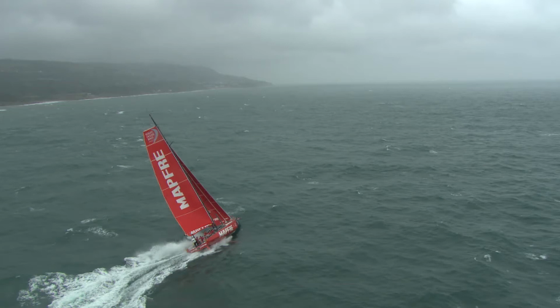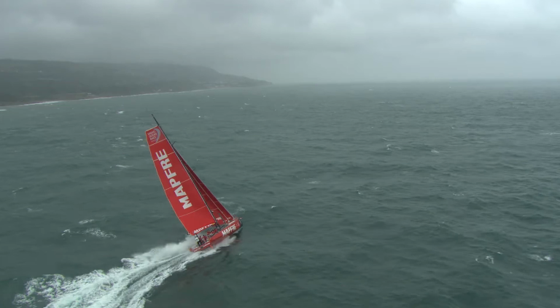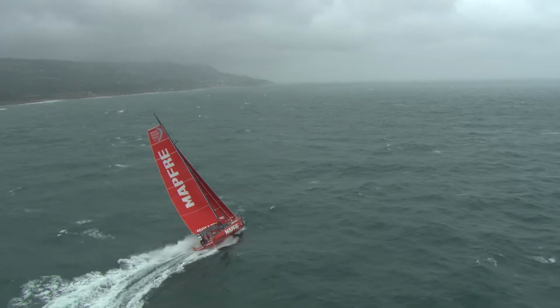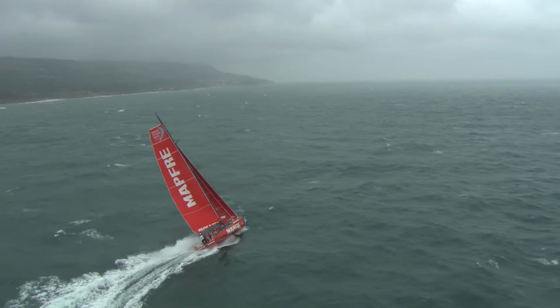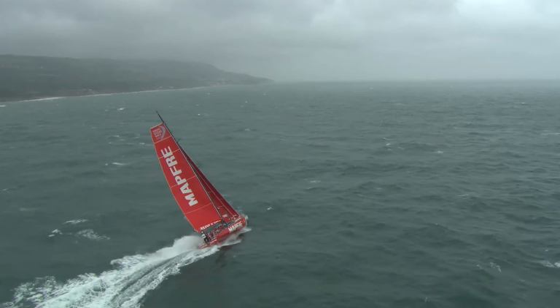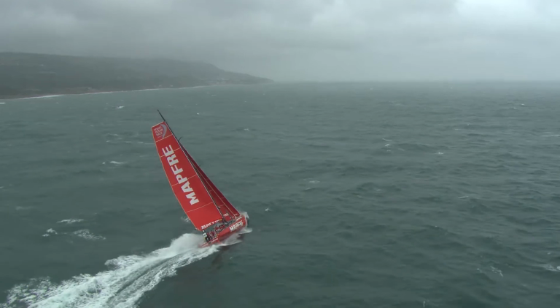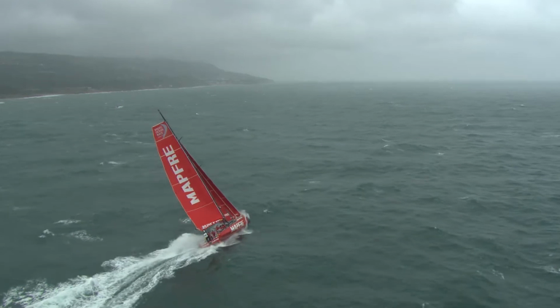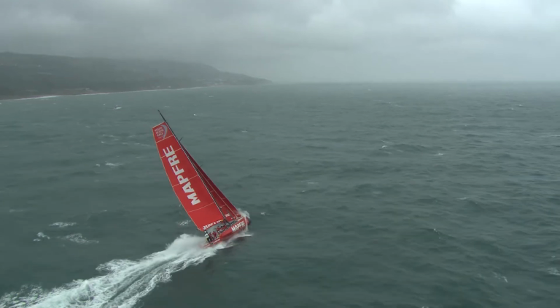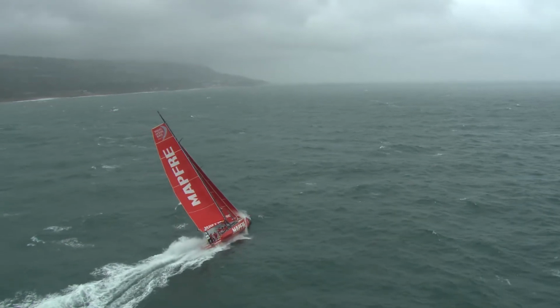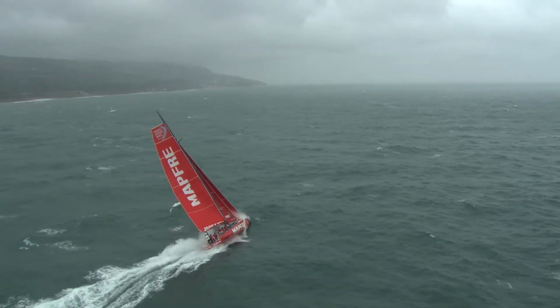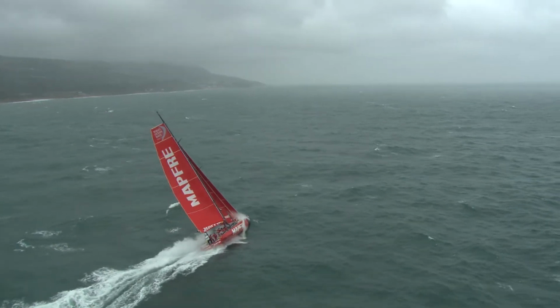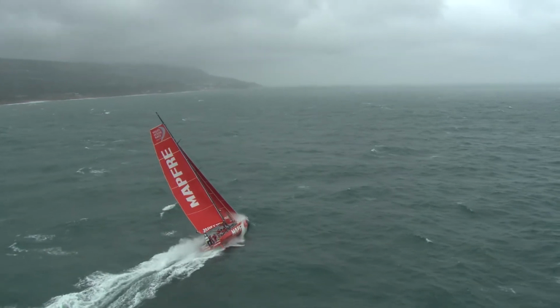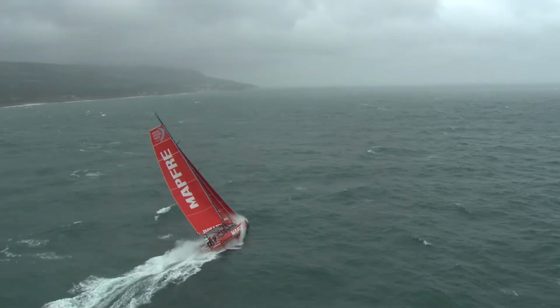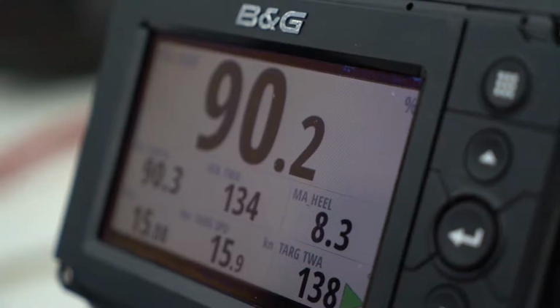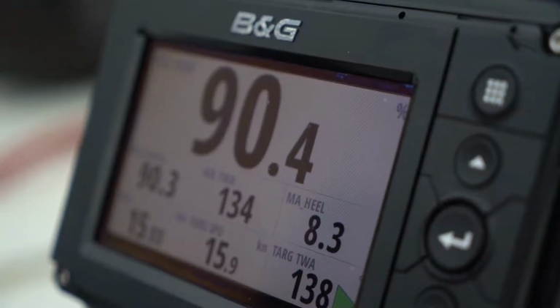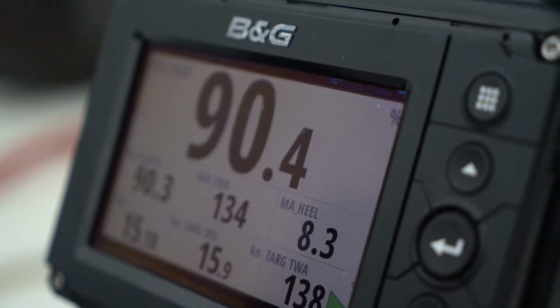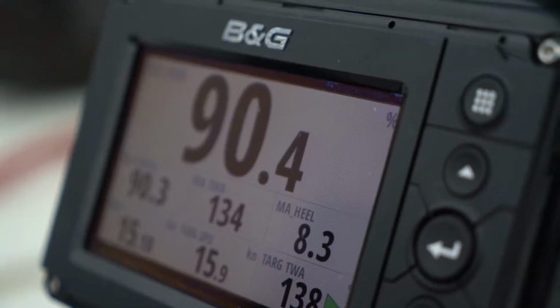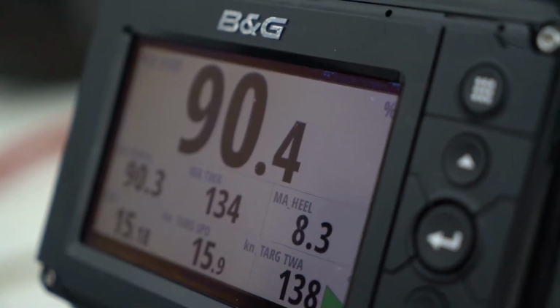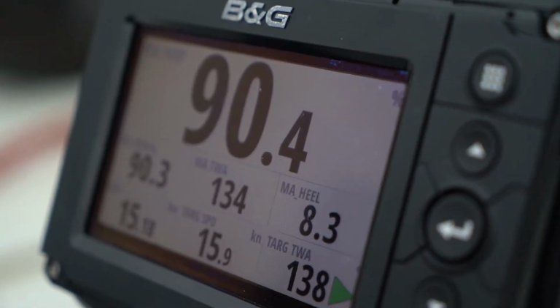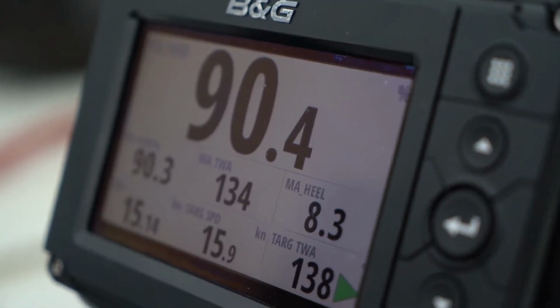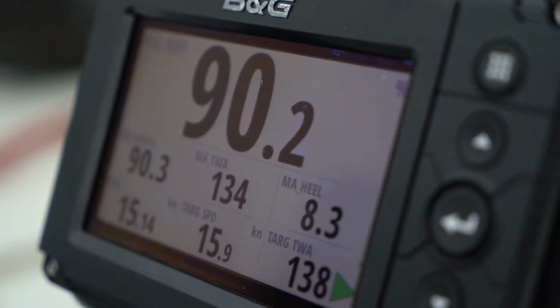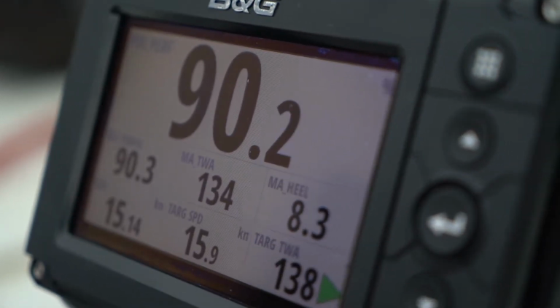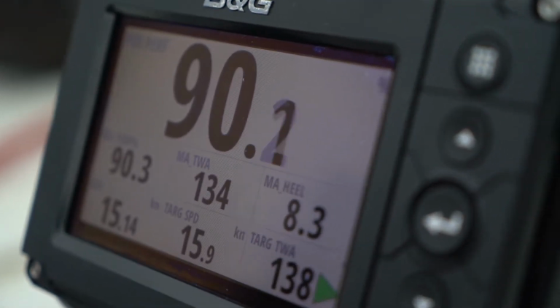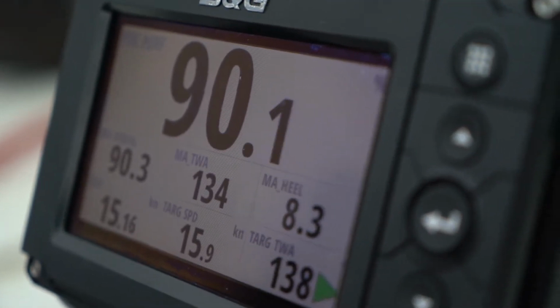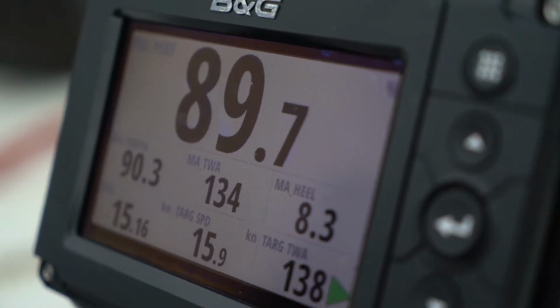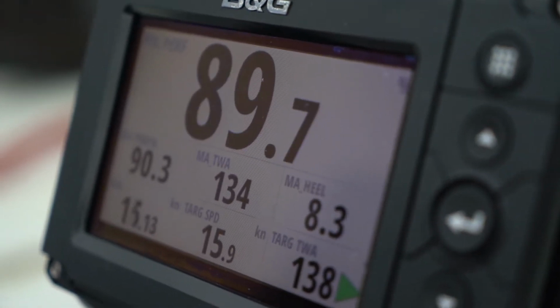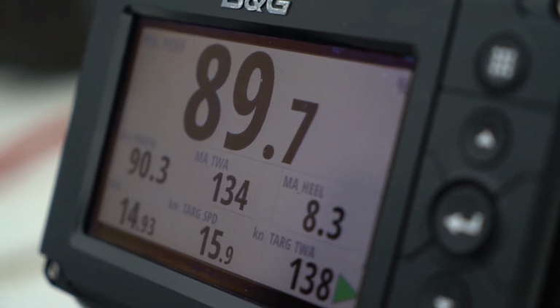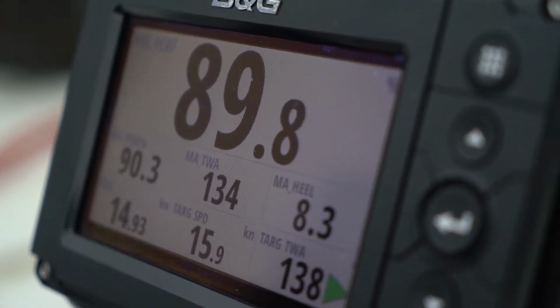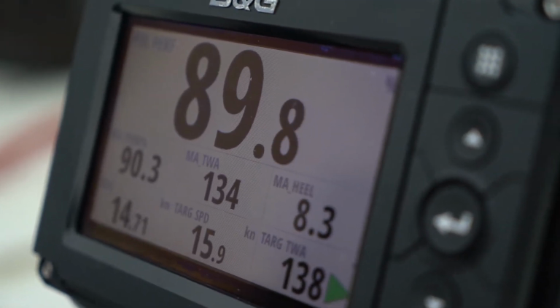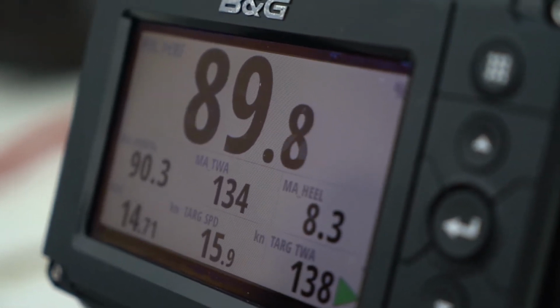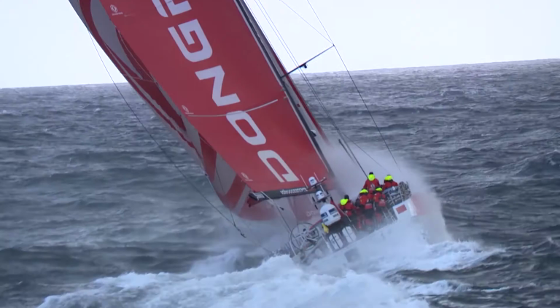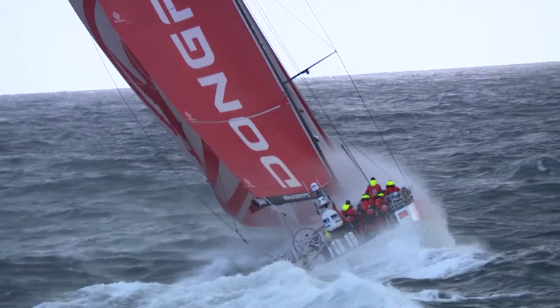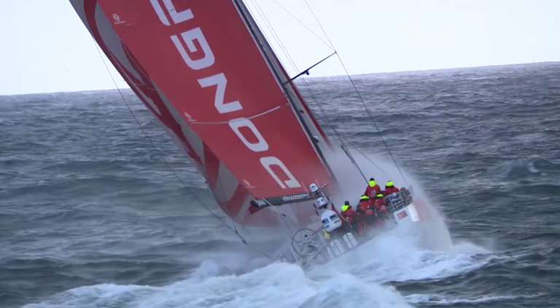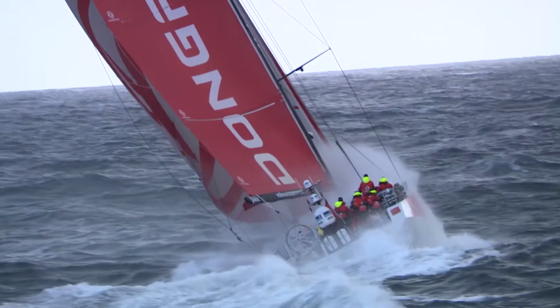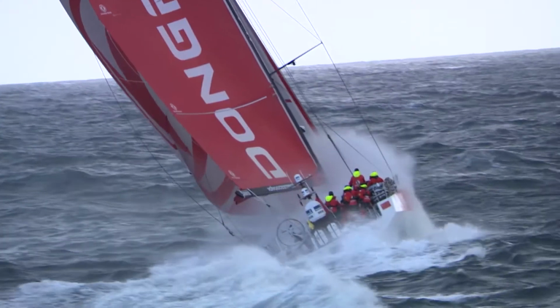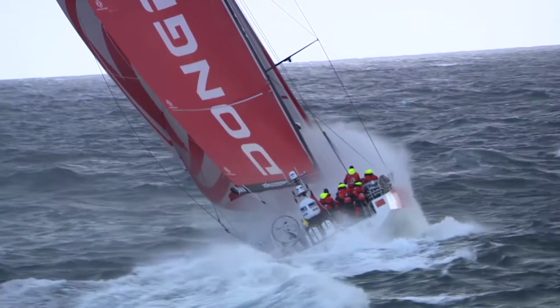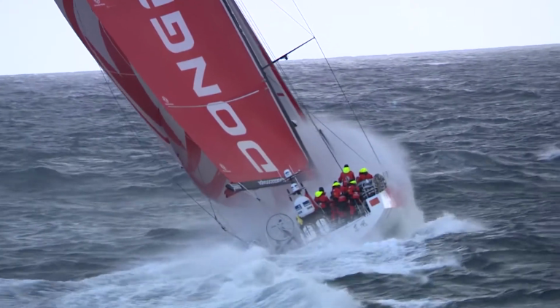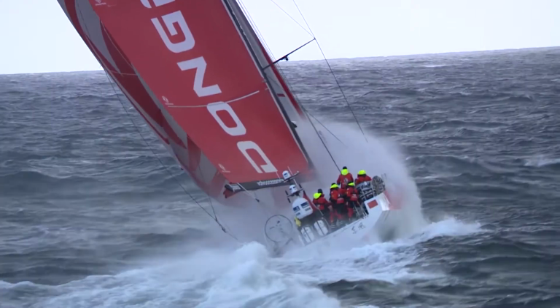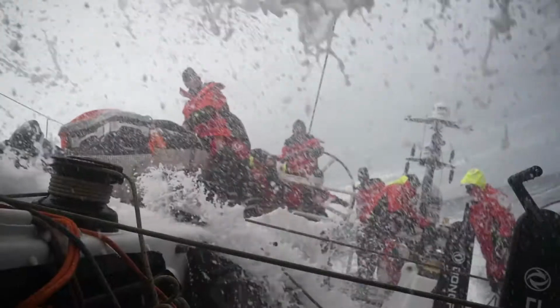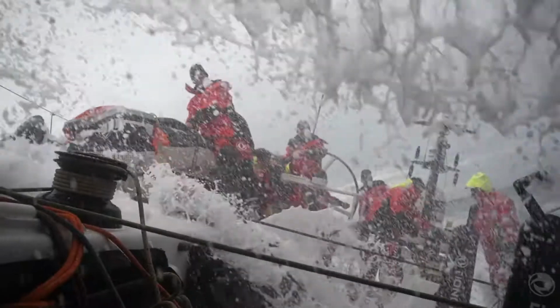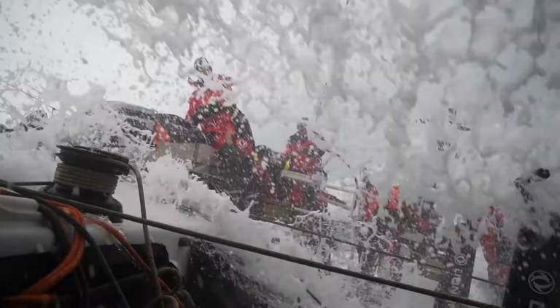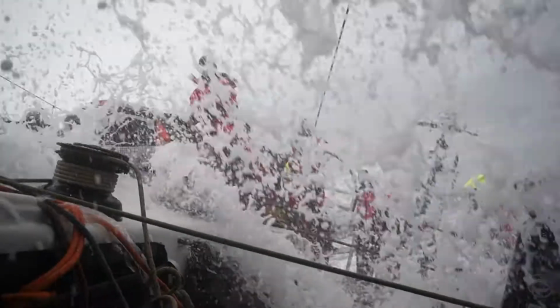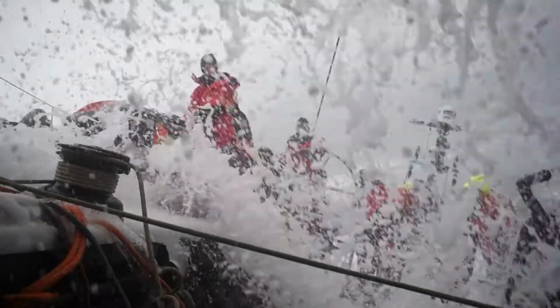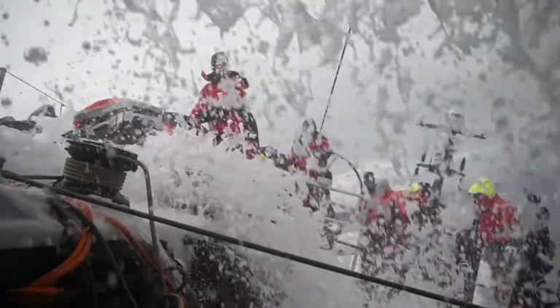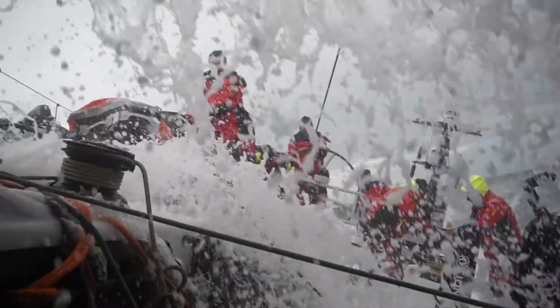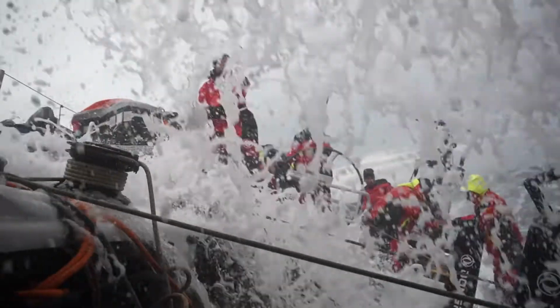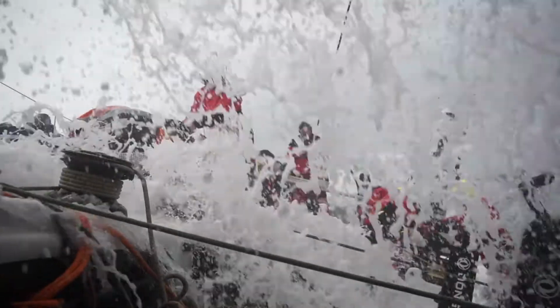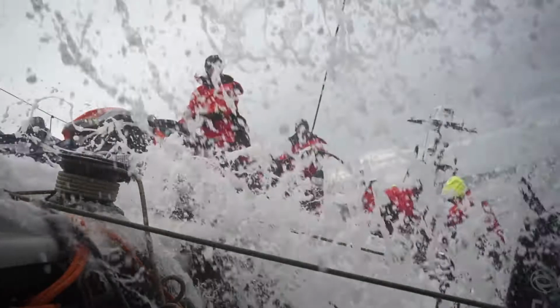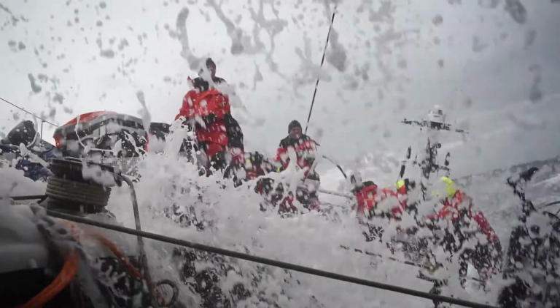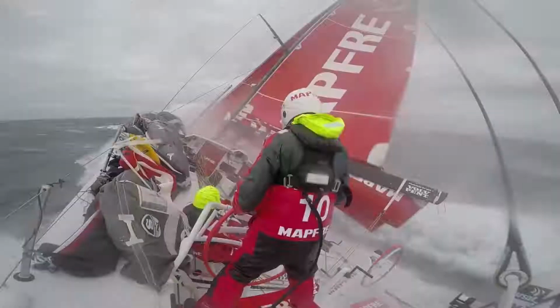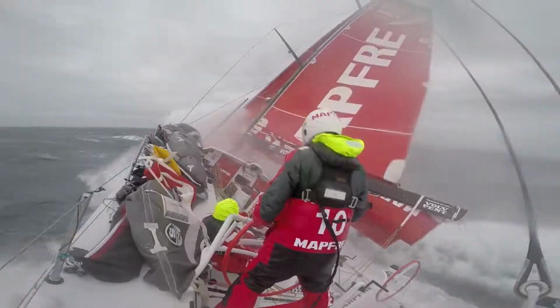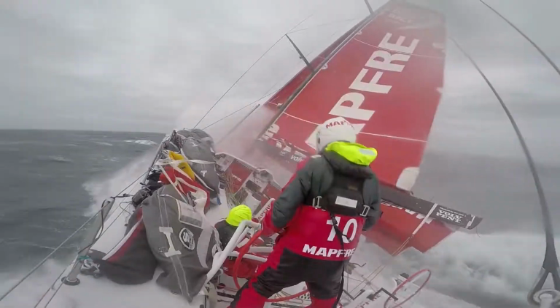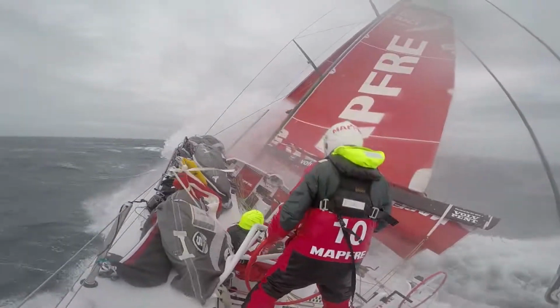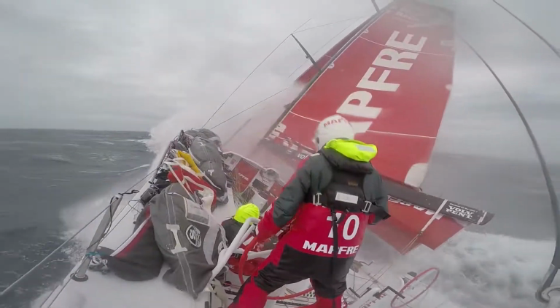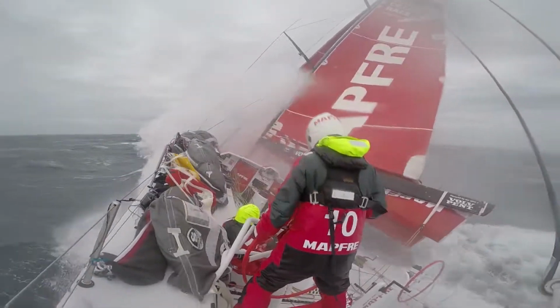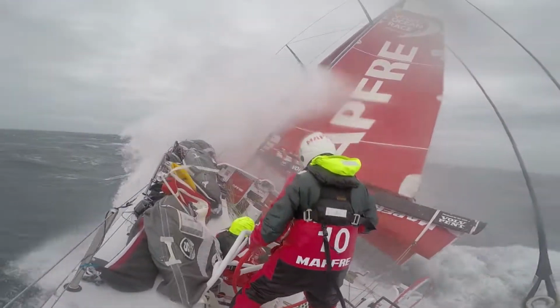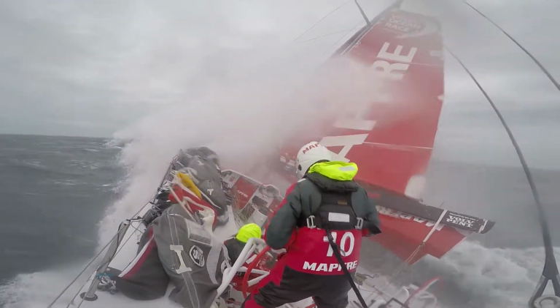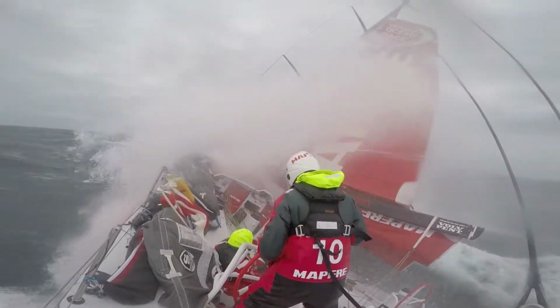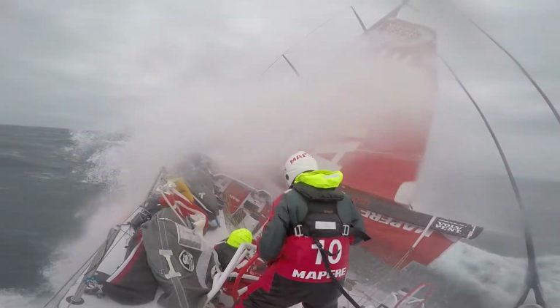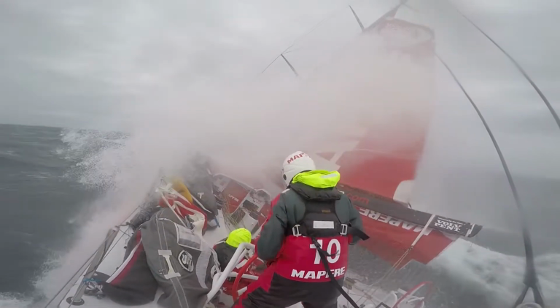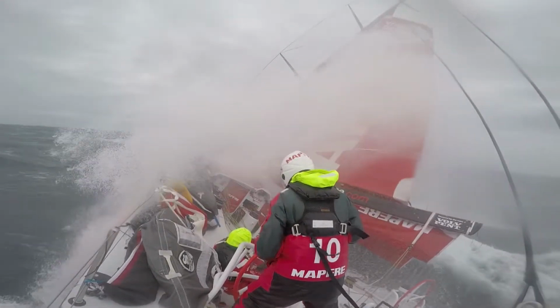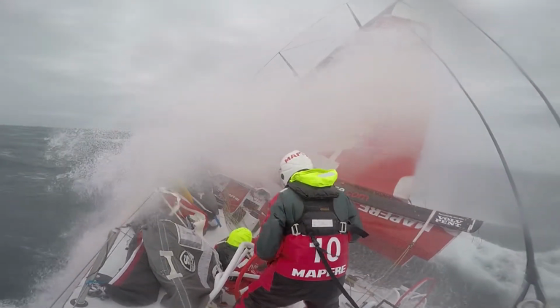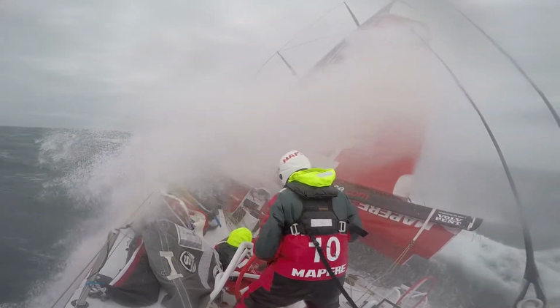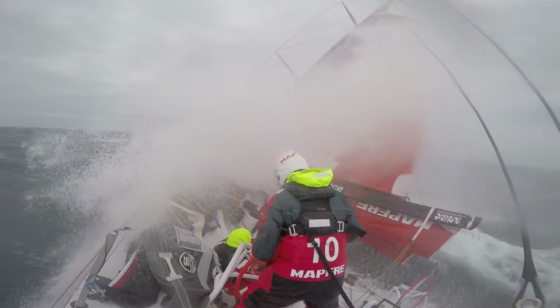I think that makes B&G very different because their equipment just gets tested in such tough conditions by people who are very demanding.